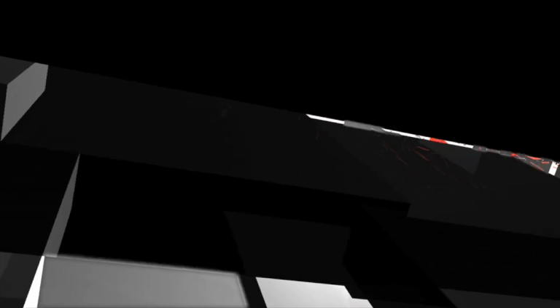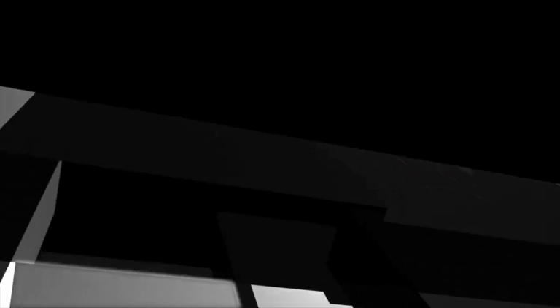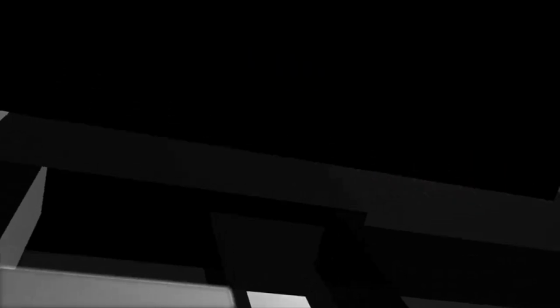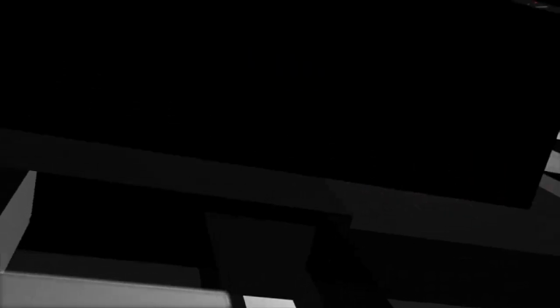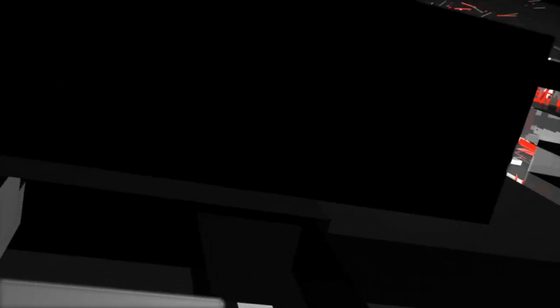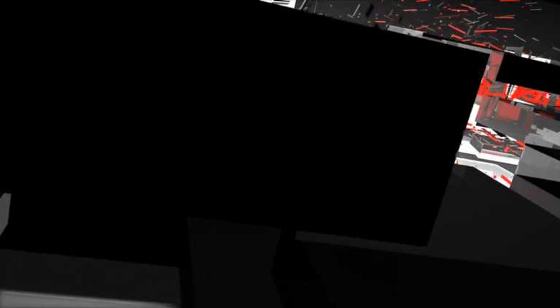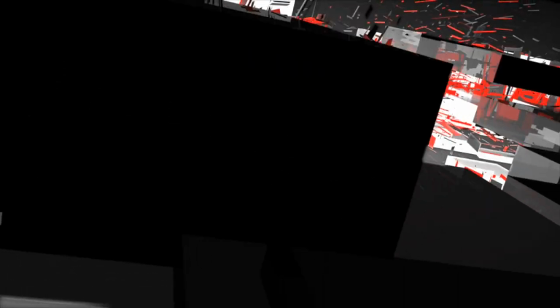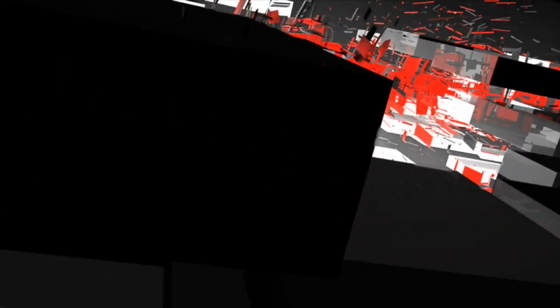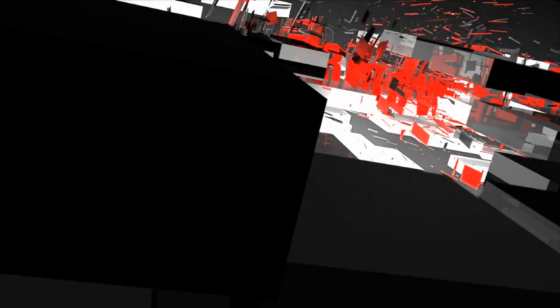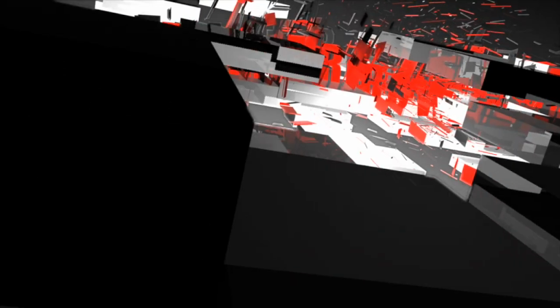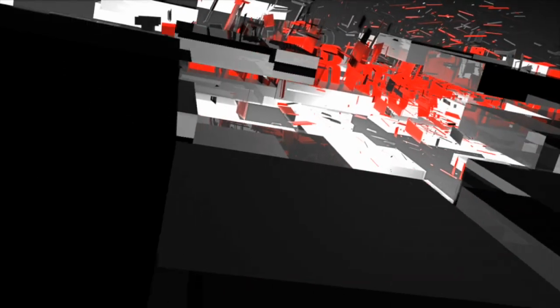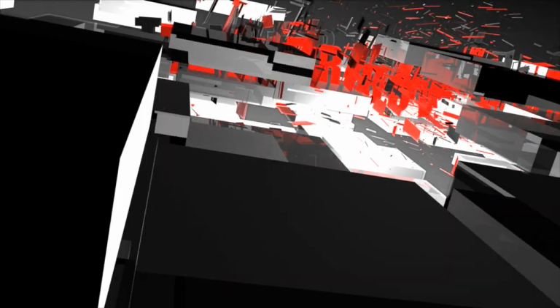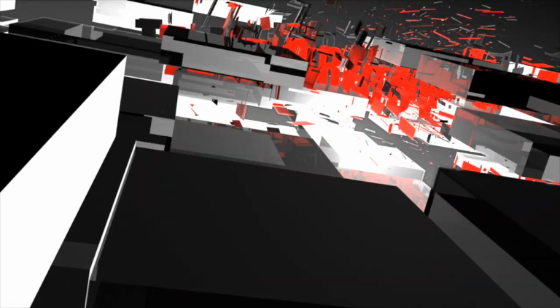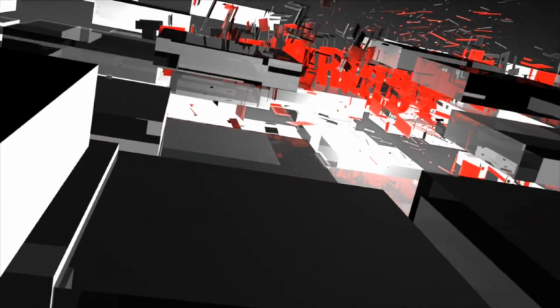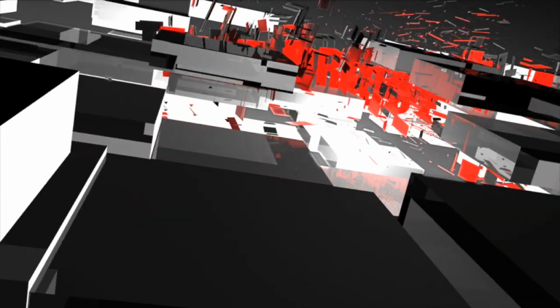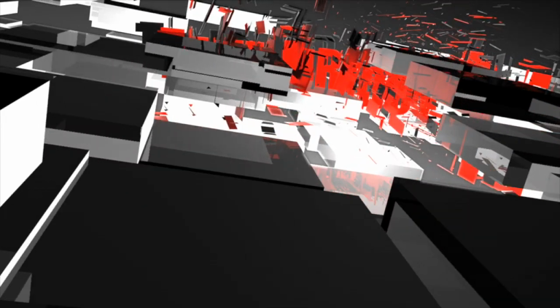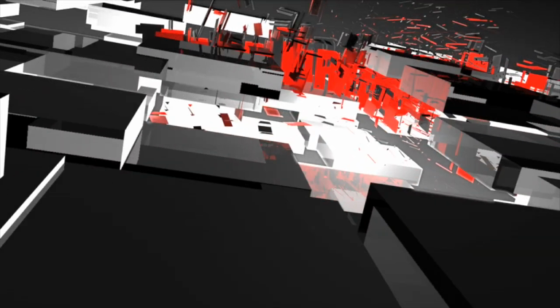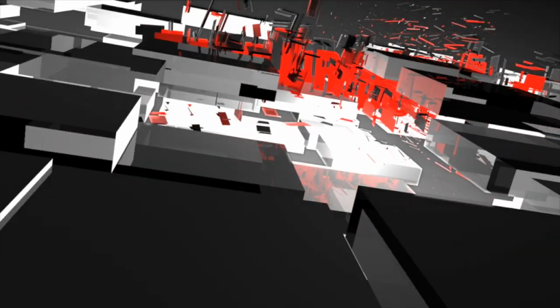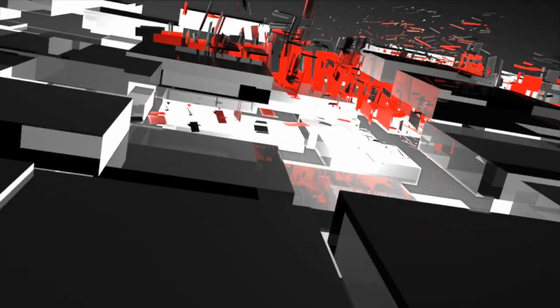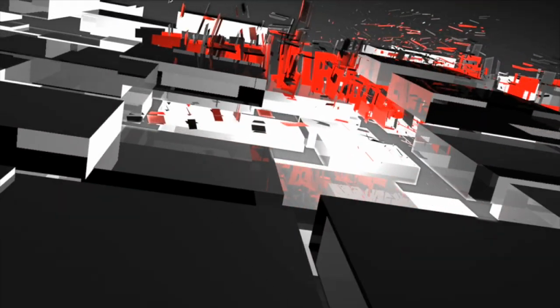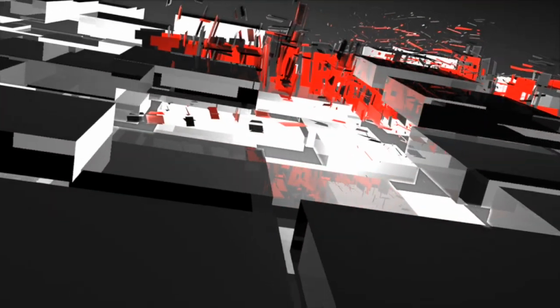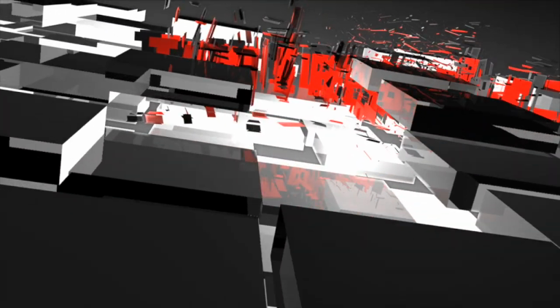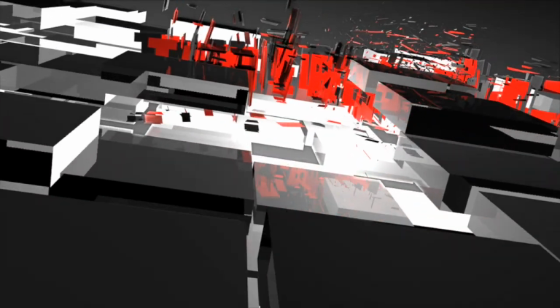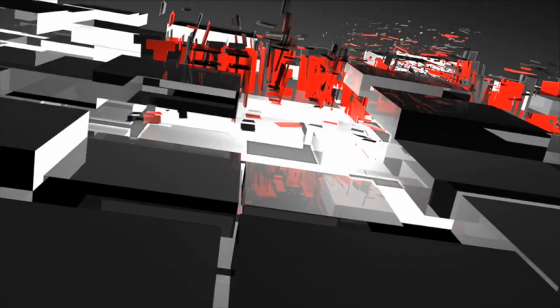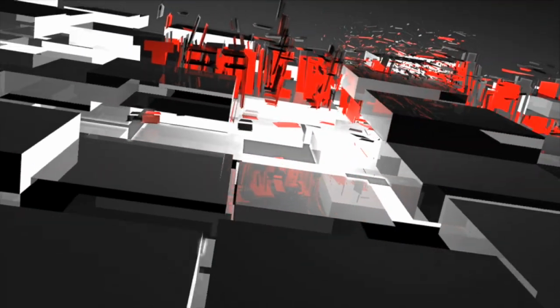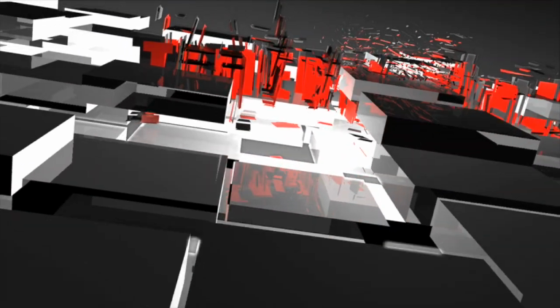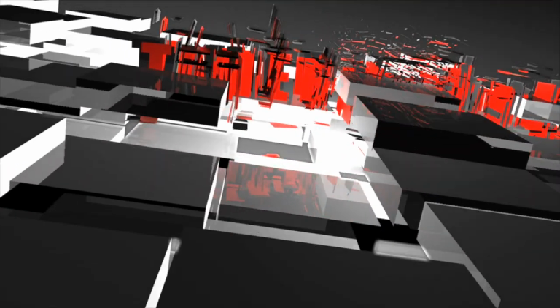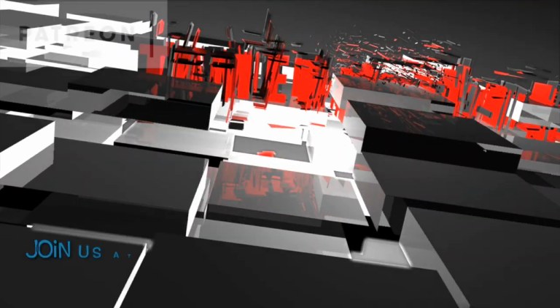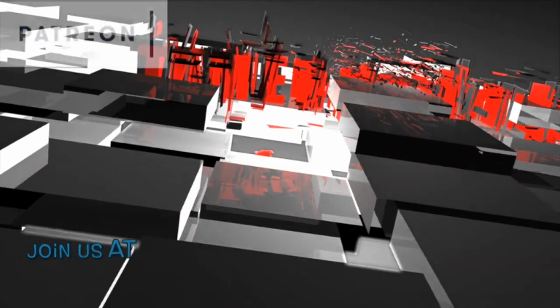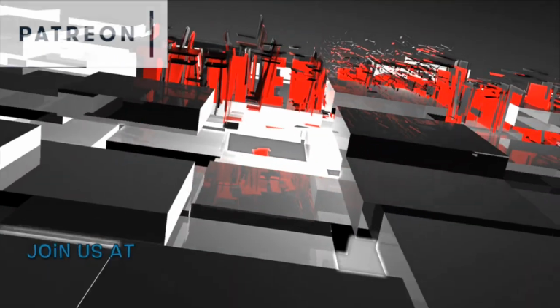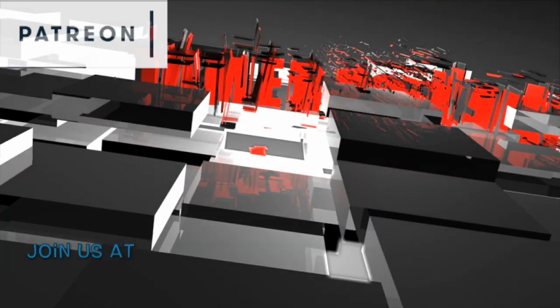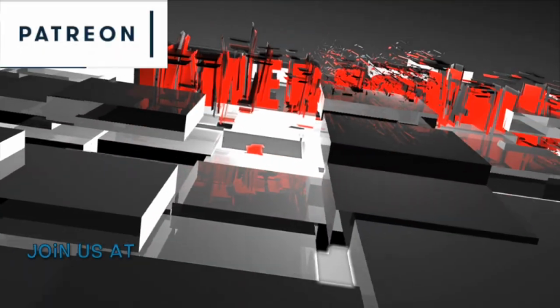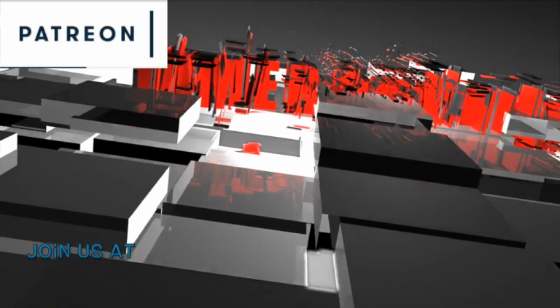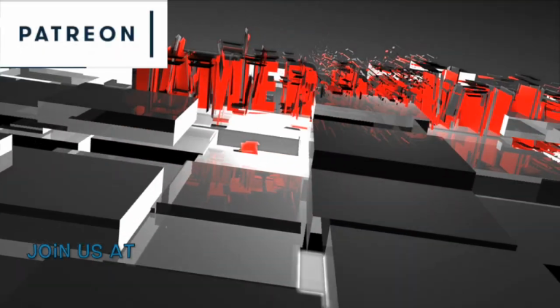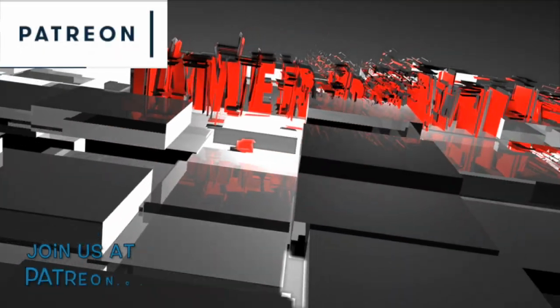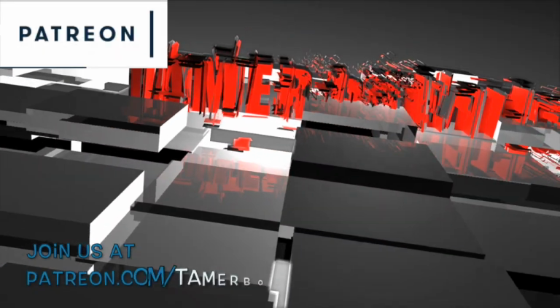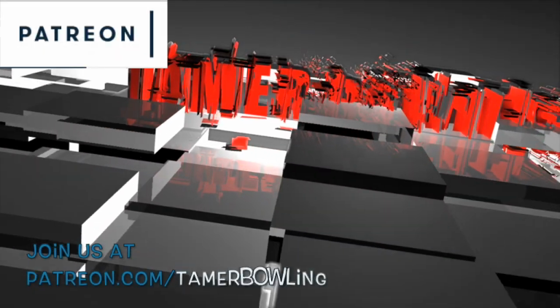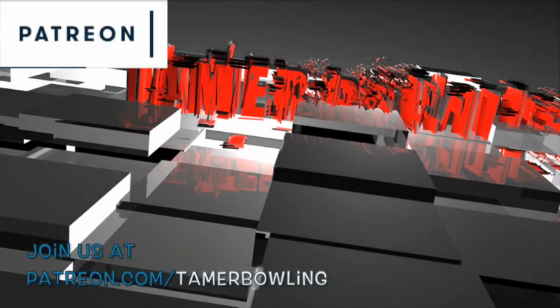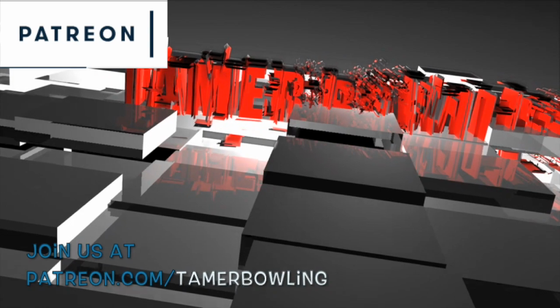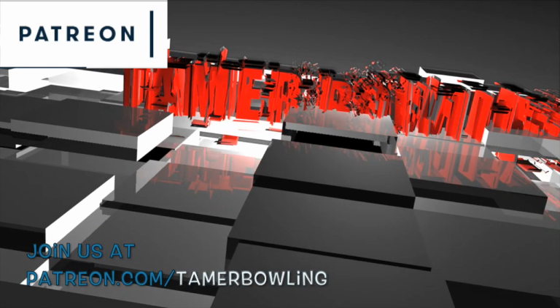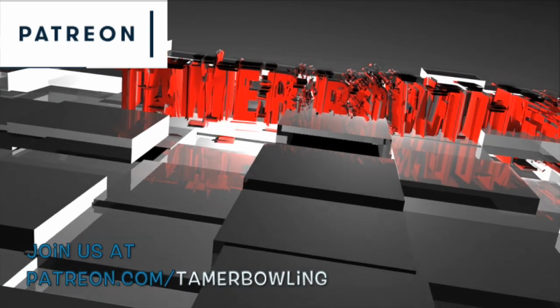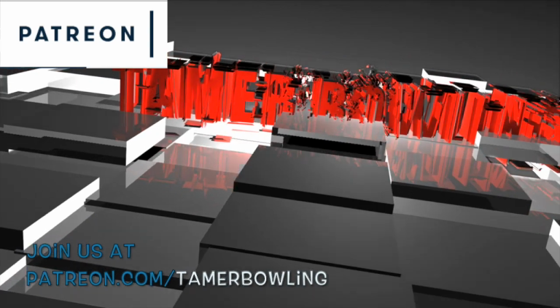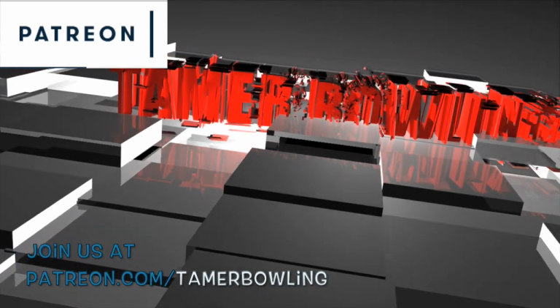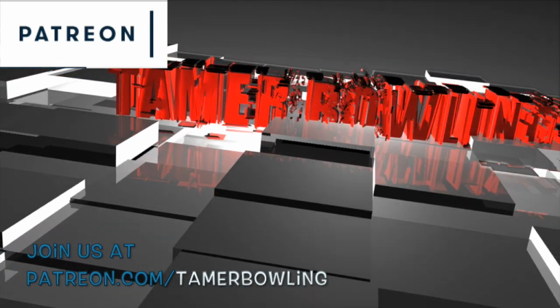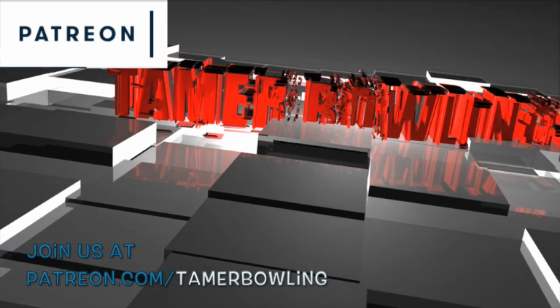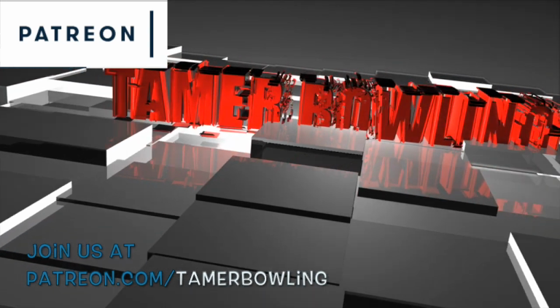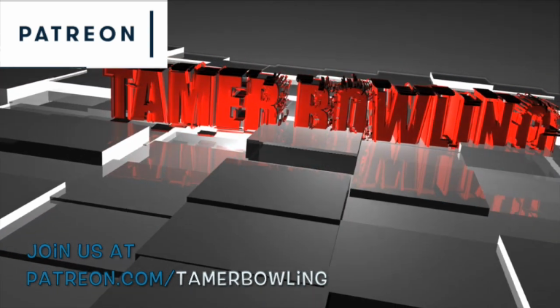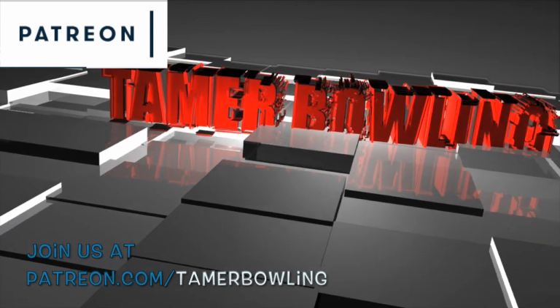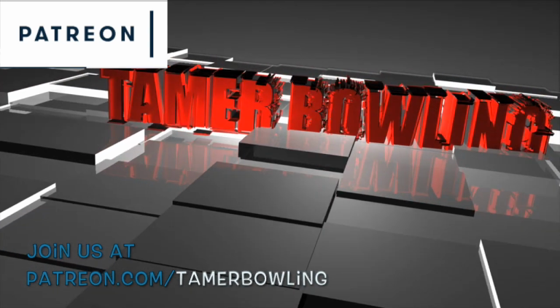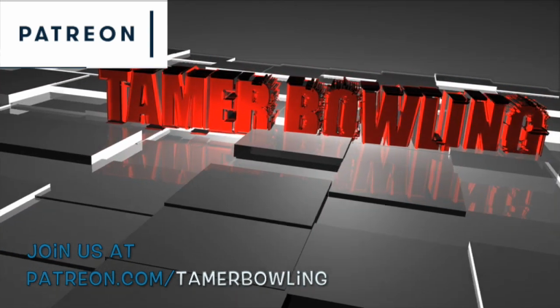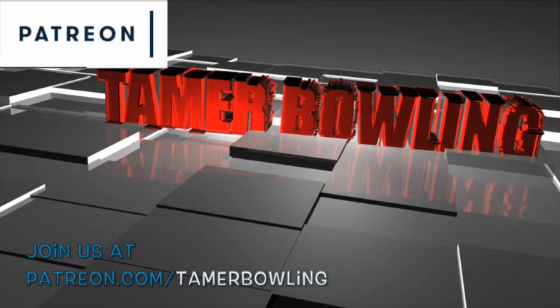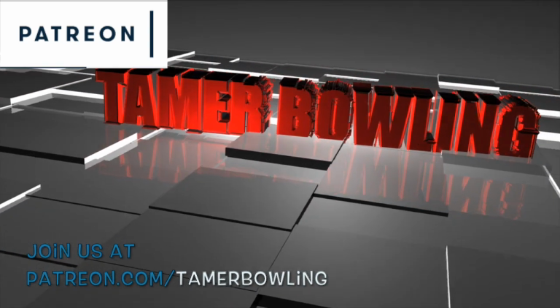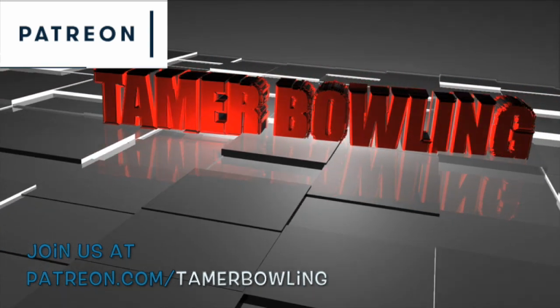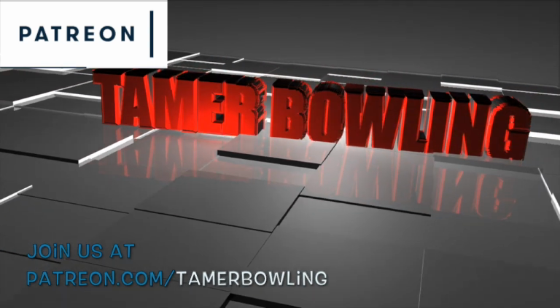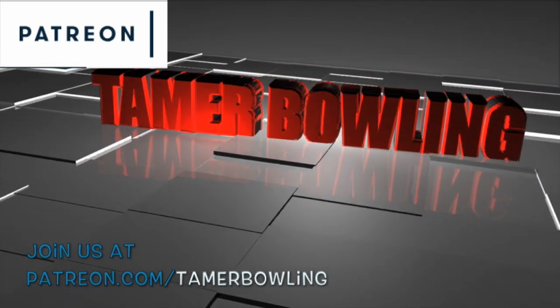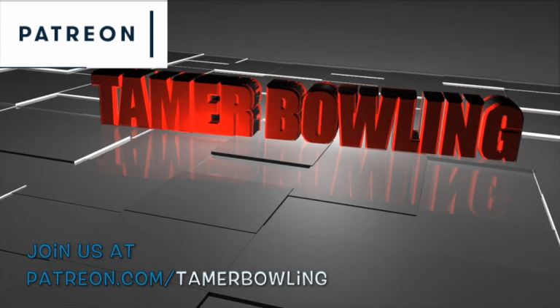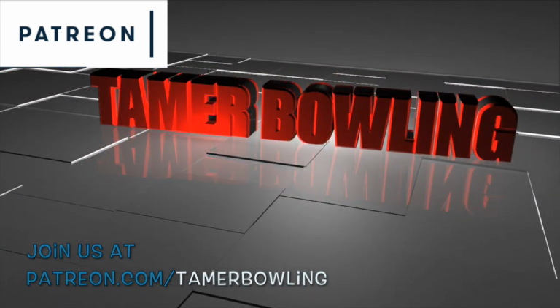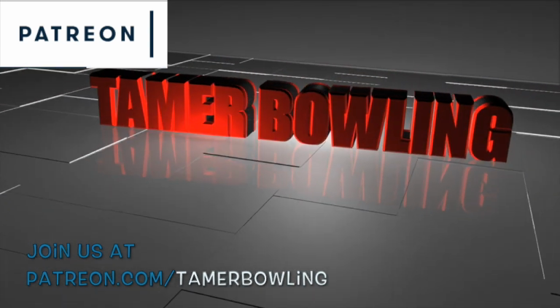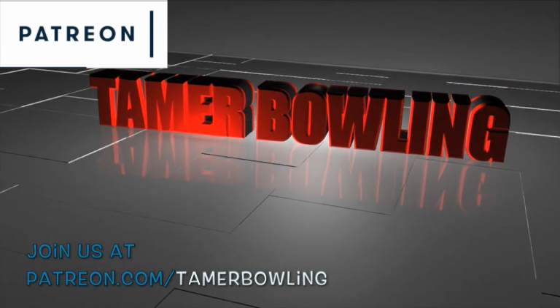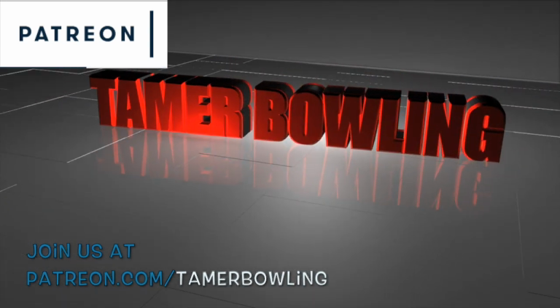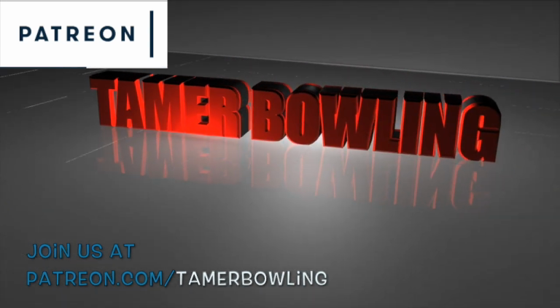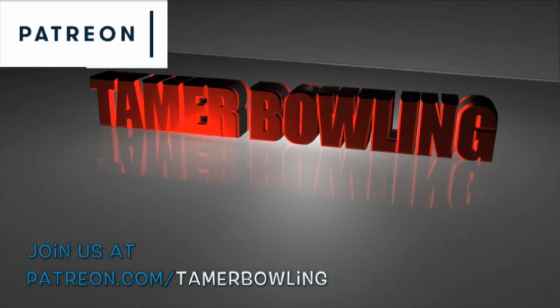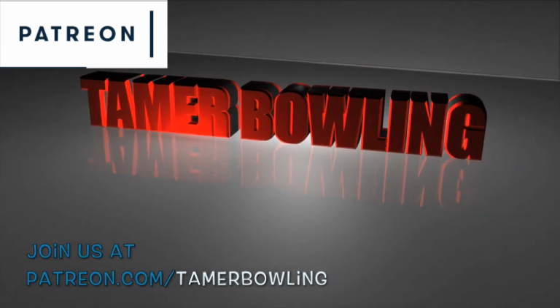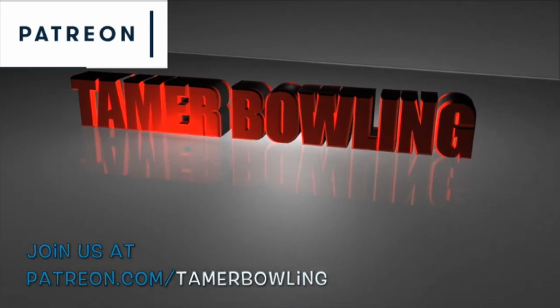Welcome to Tamer Bowling Video Ball Reviews. We need your support, so if you like what we do, please support us by joining our Patreon page.